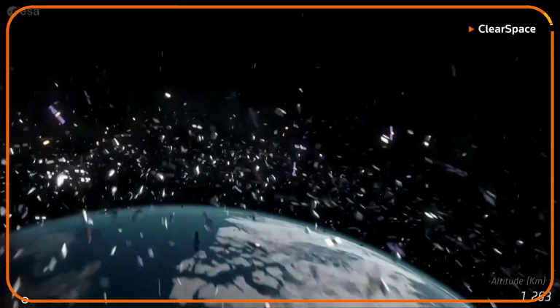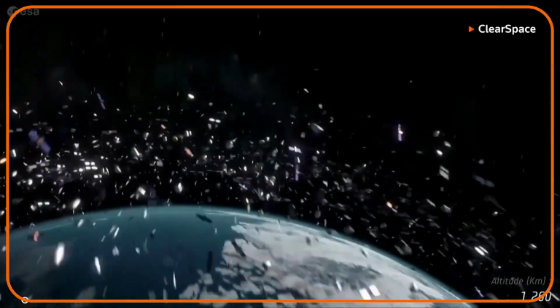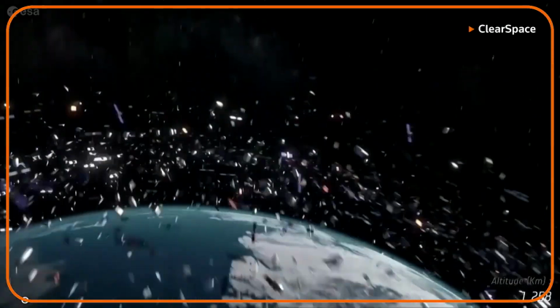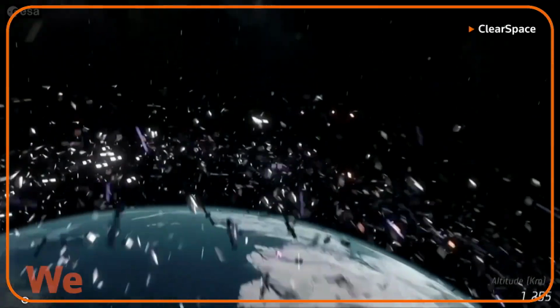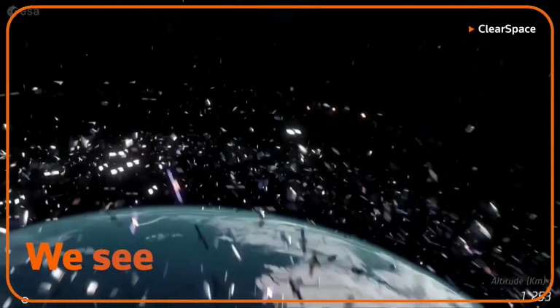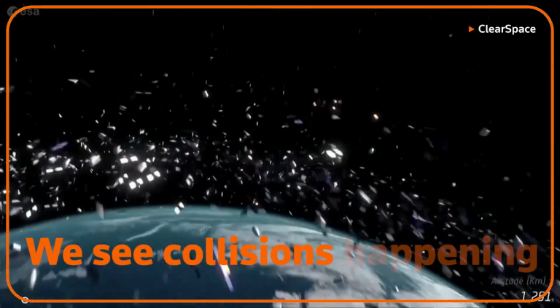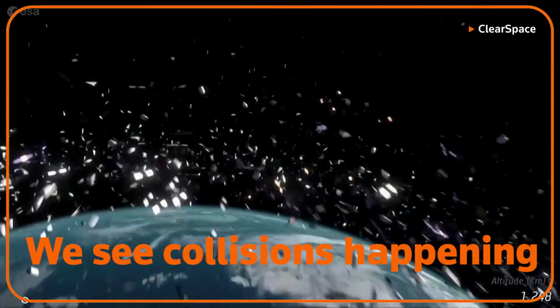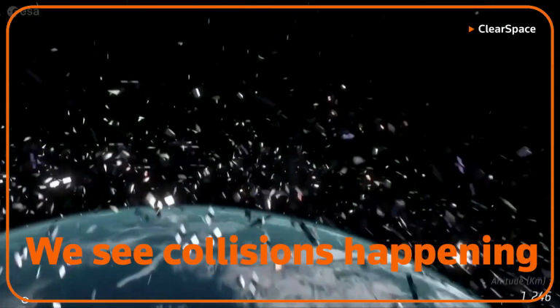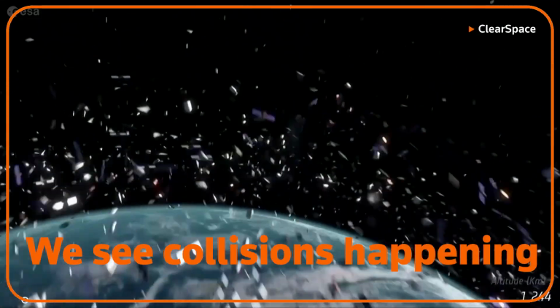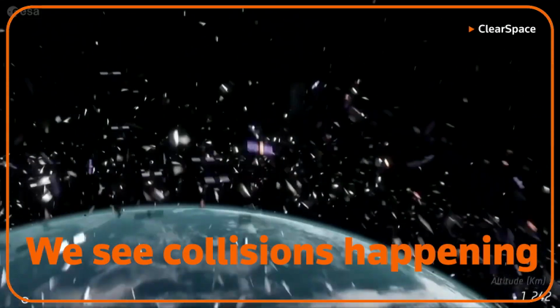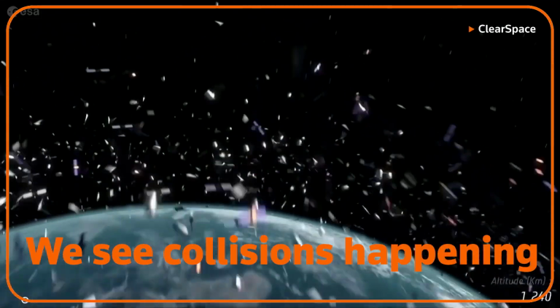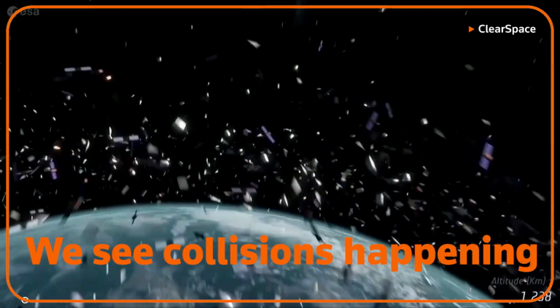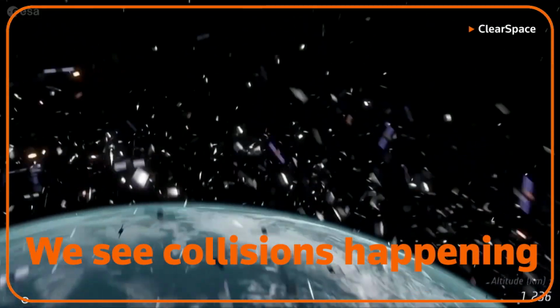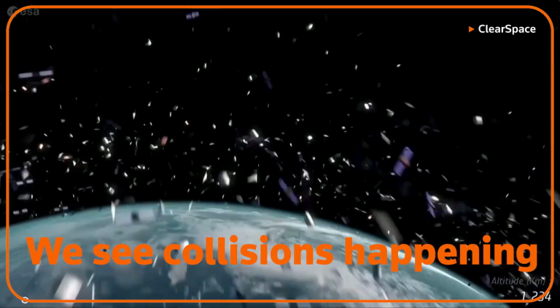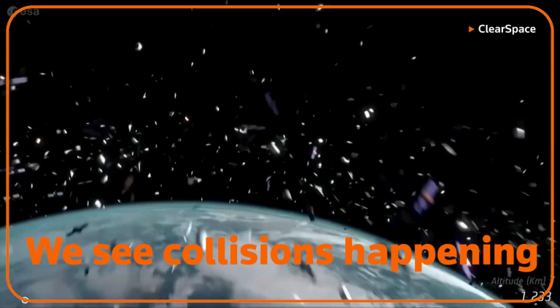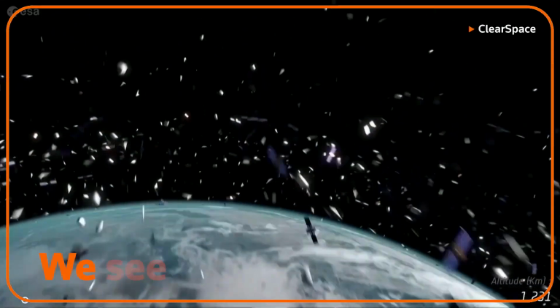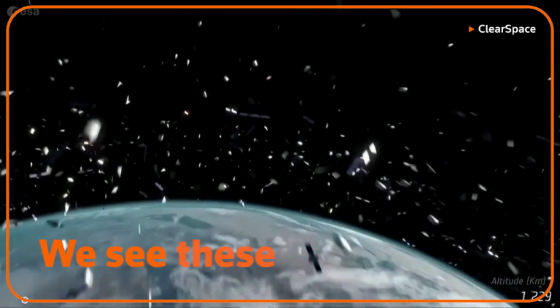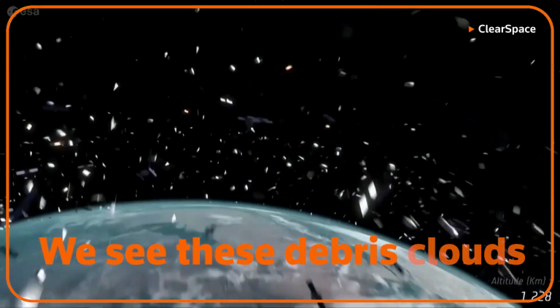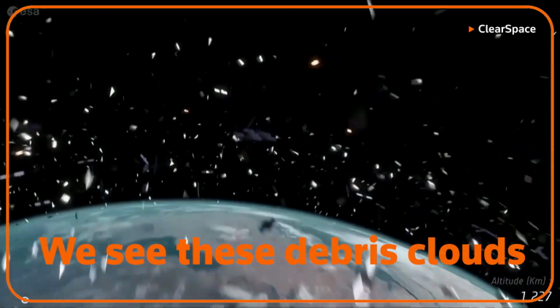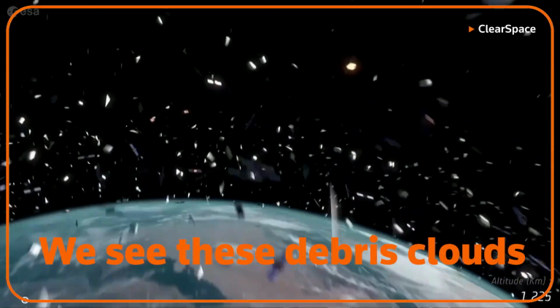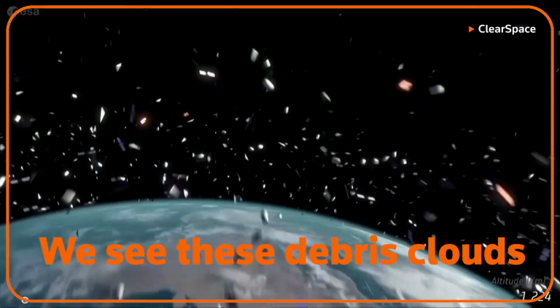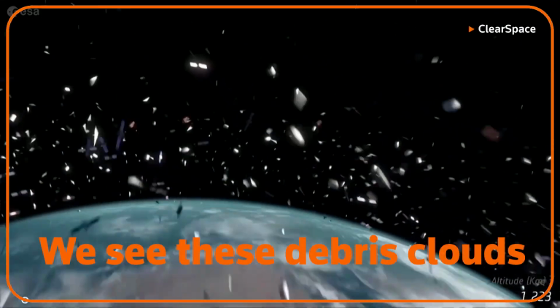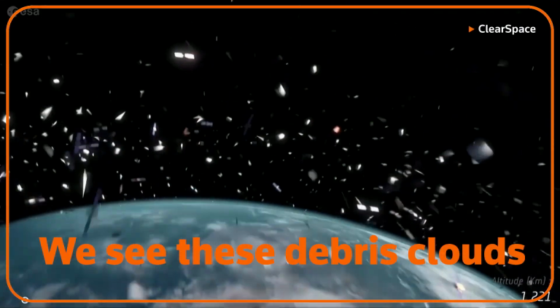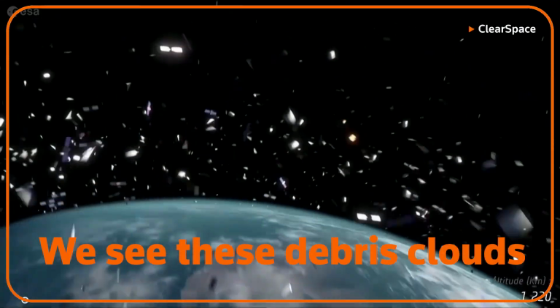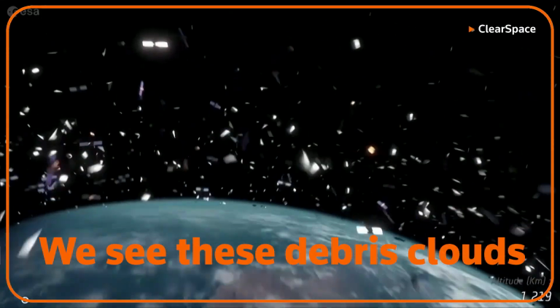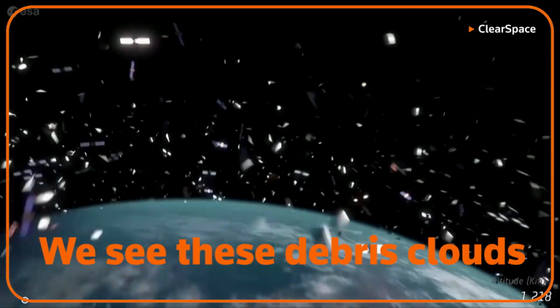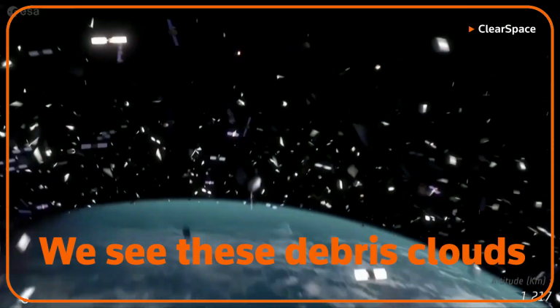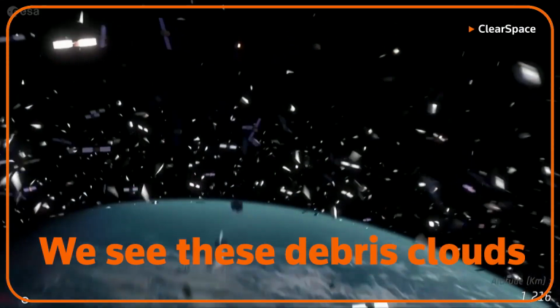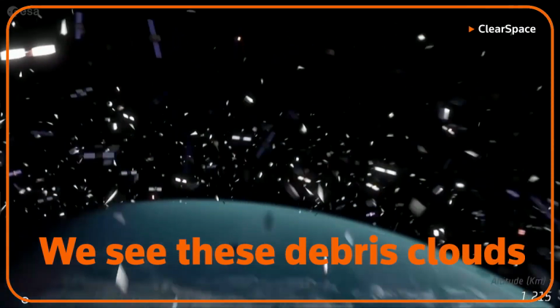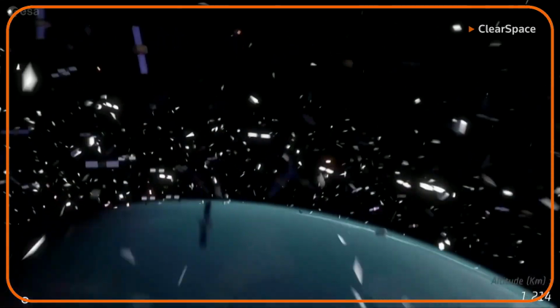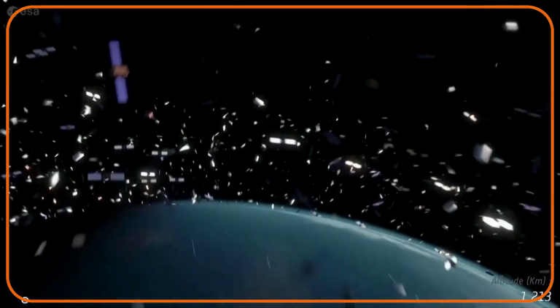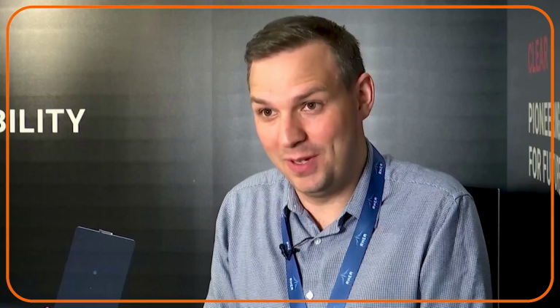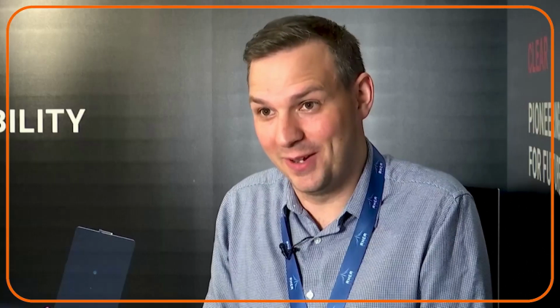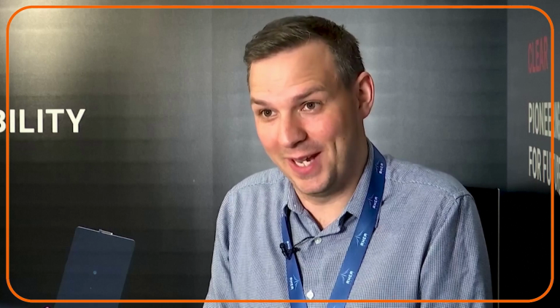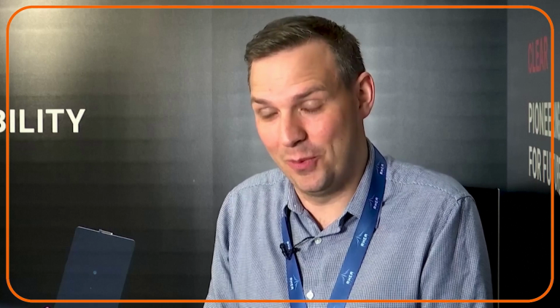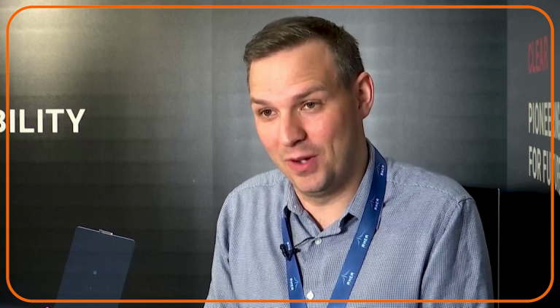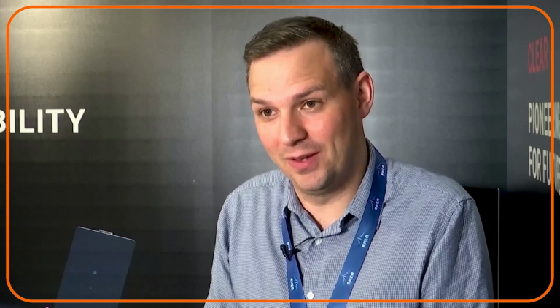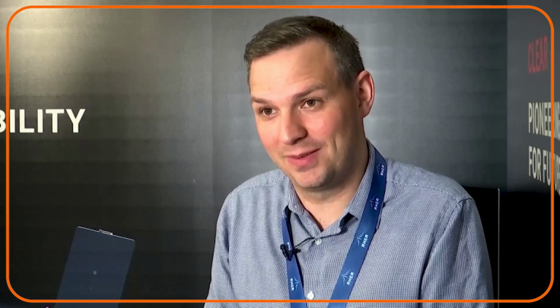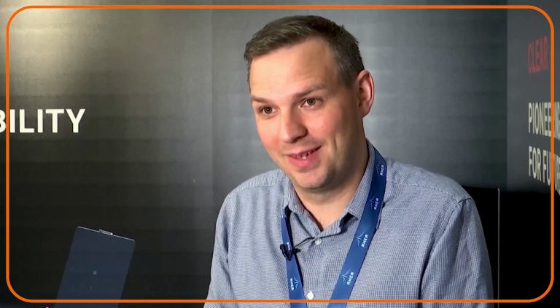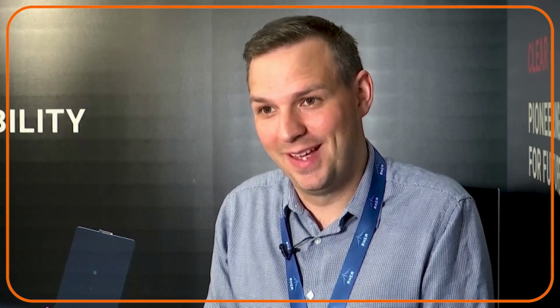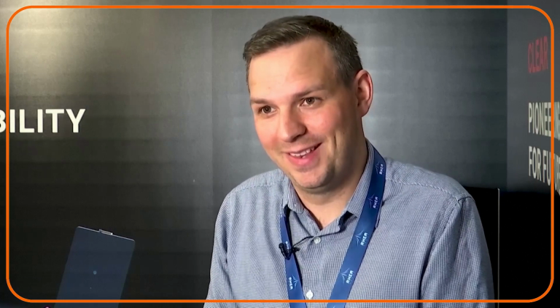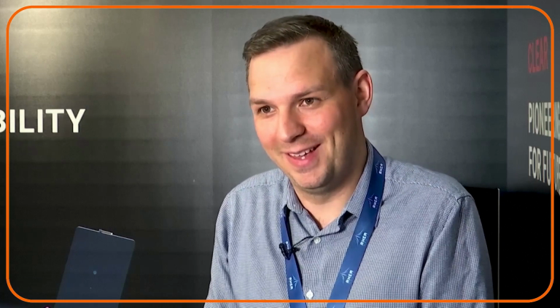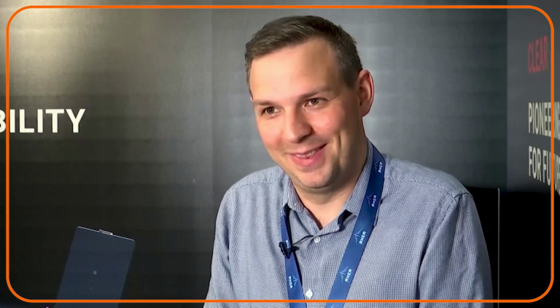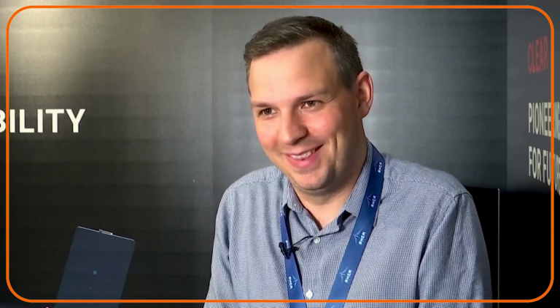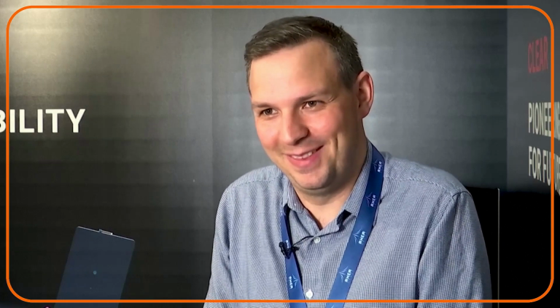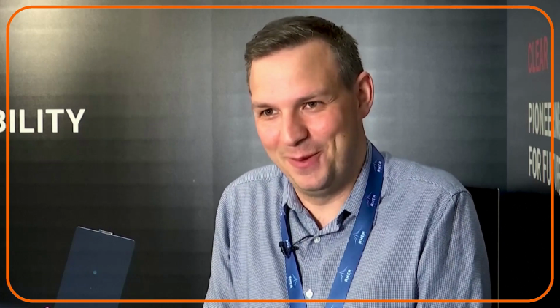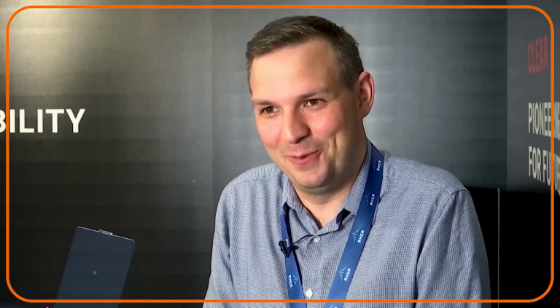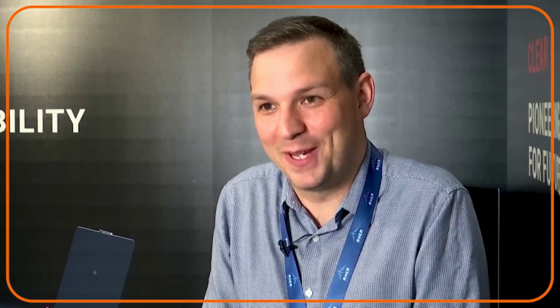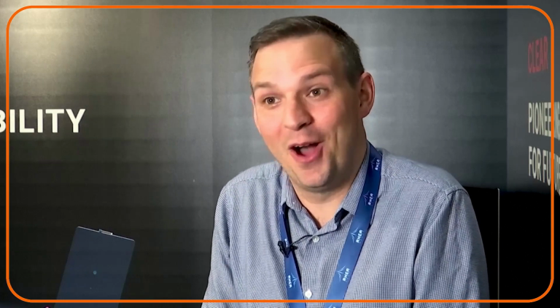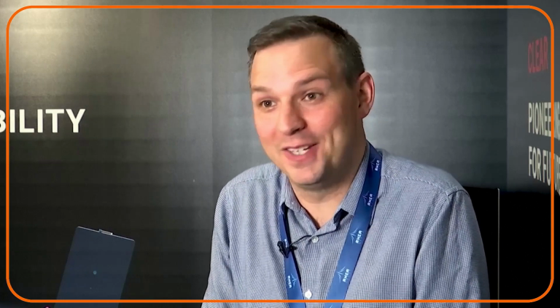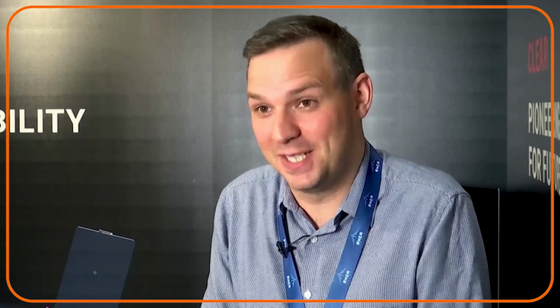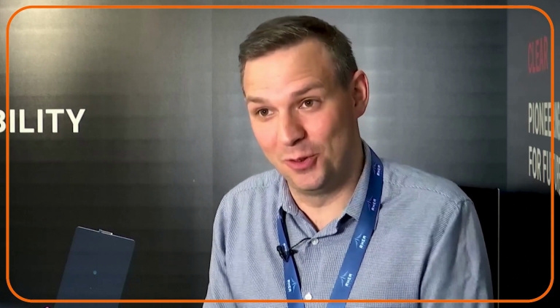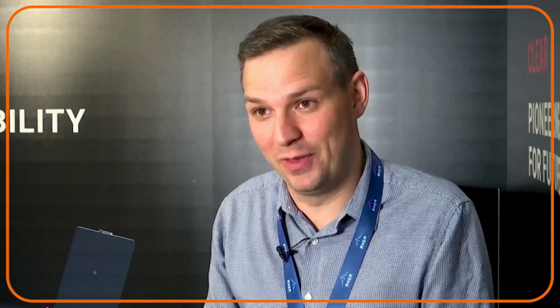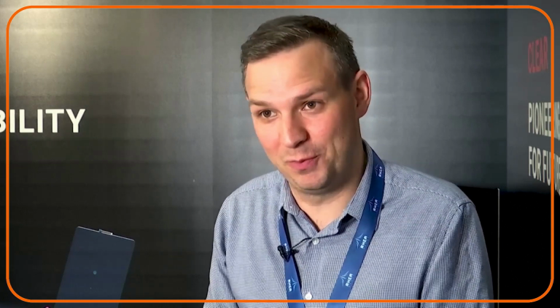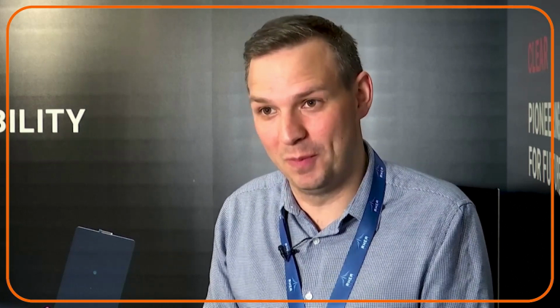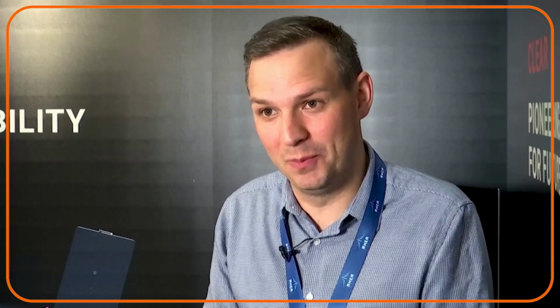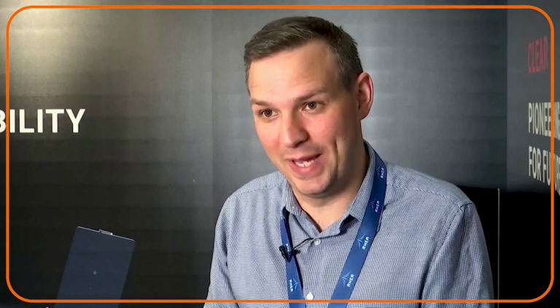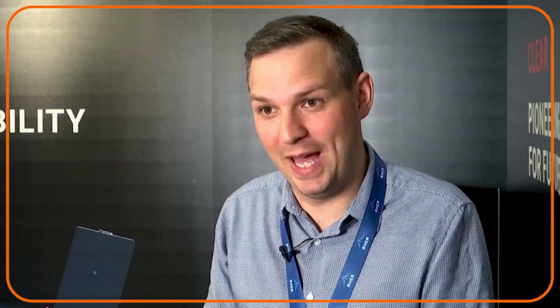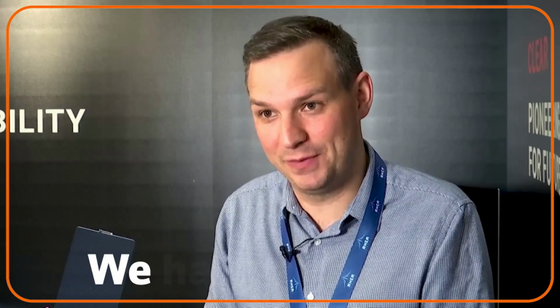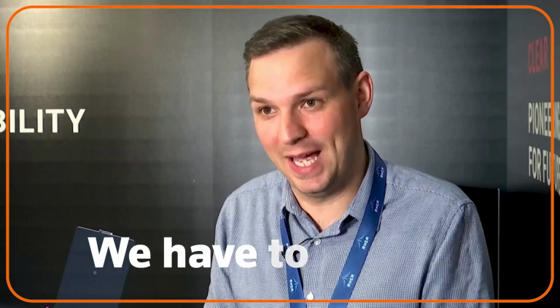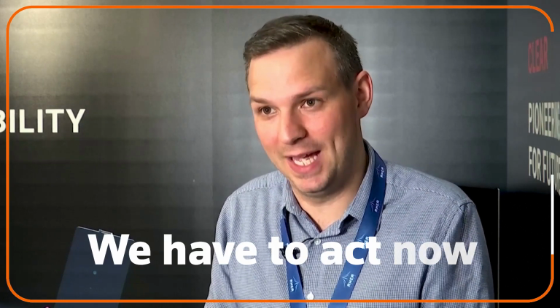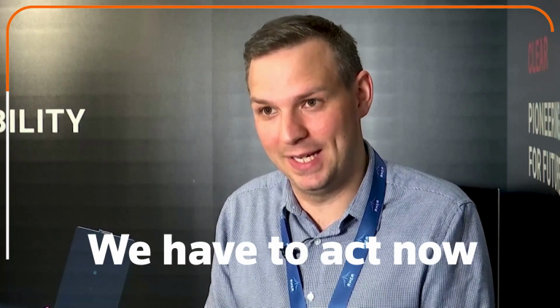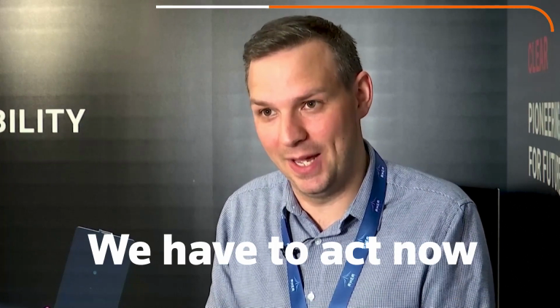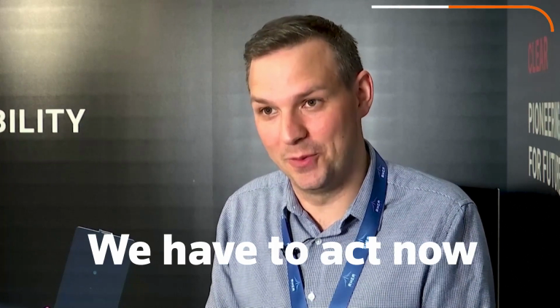We see collisions happening, we see these debris clouds. It's only going to get worse. We can't ignore this problem, we have to act now.